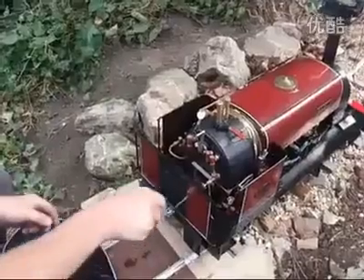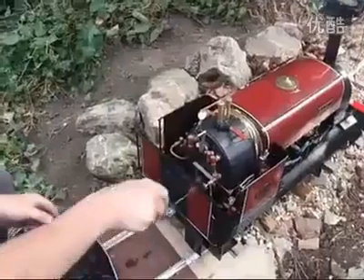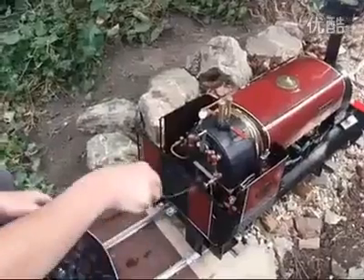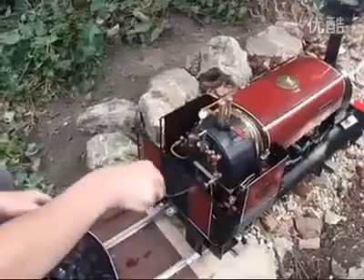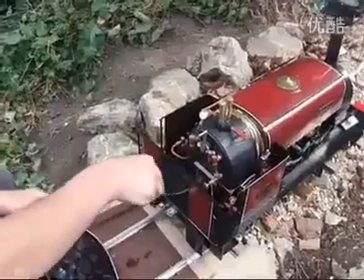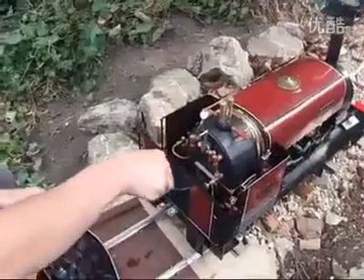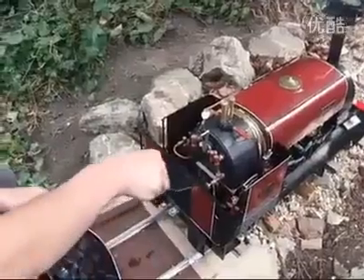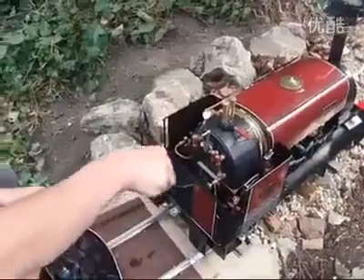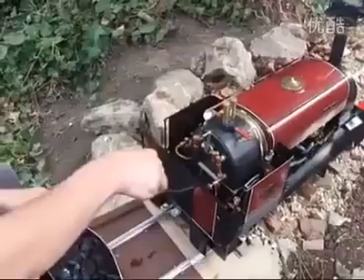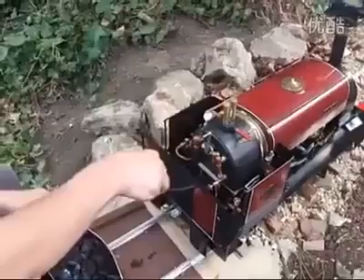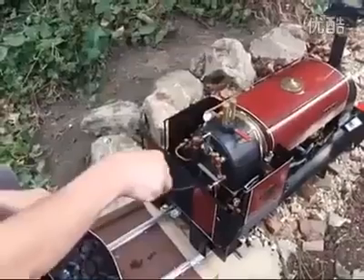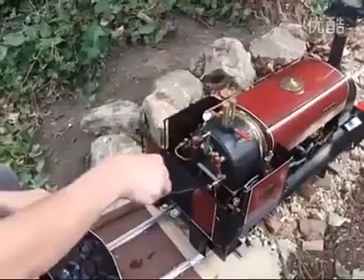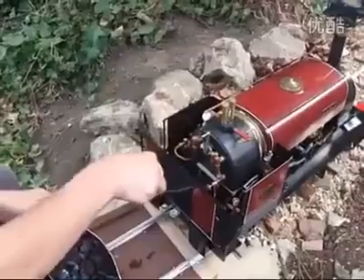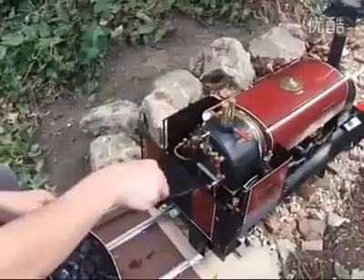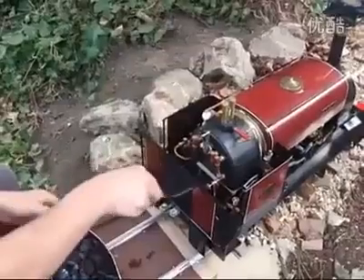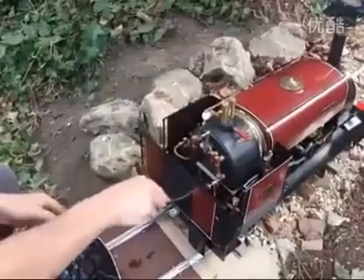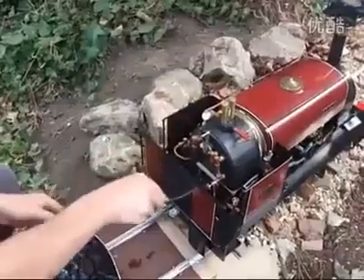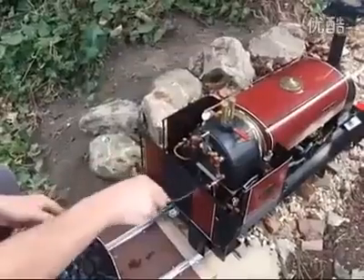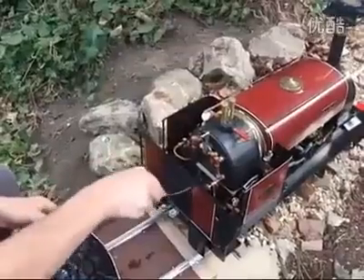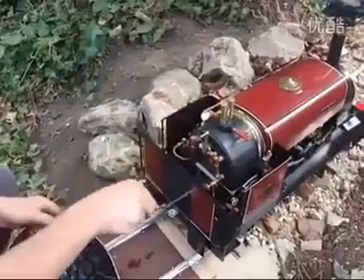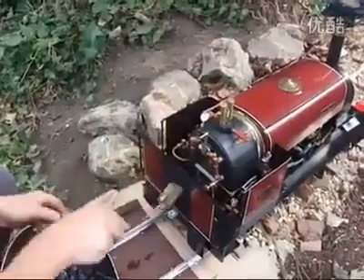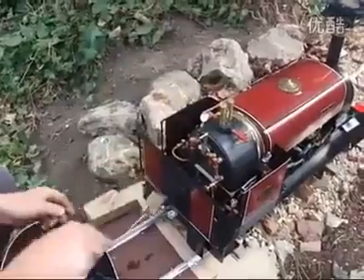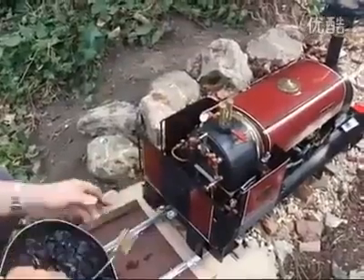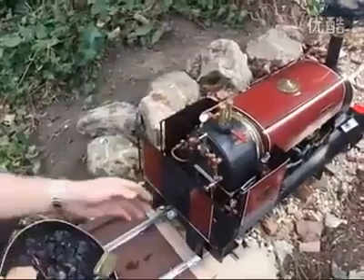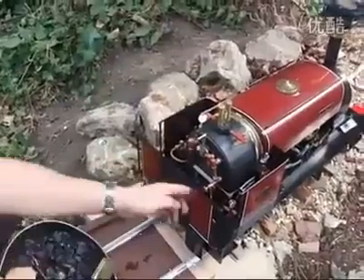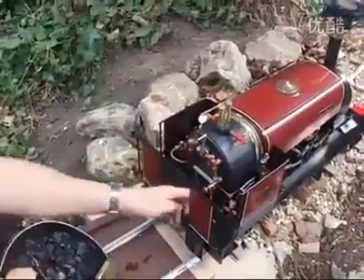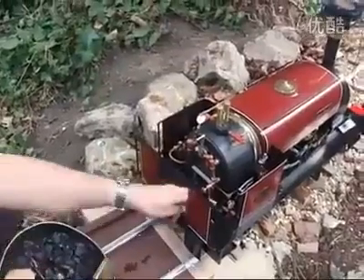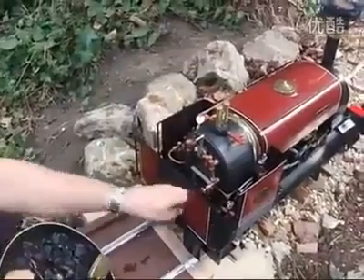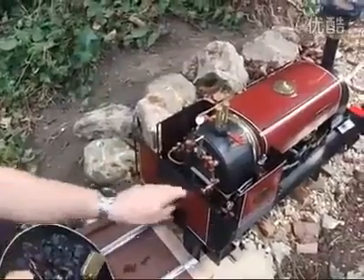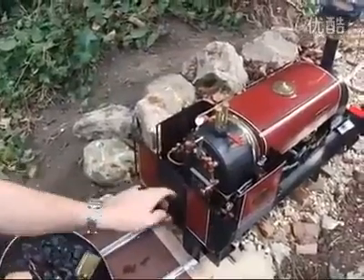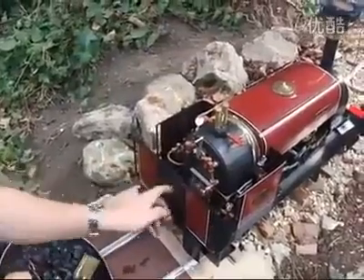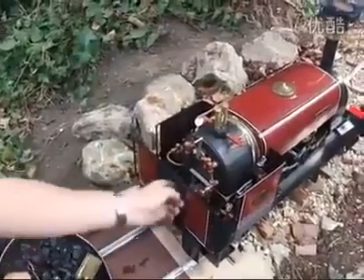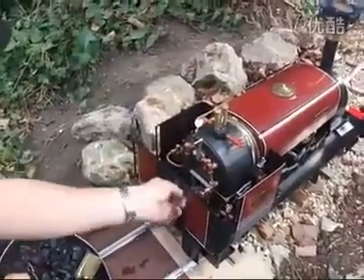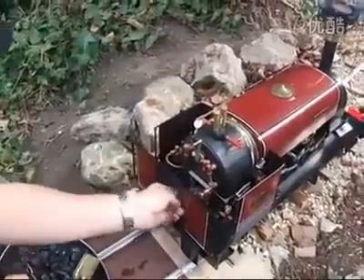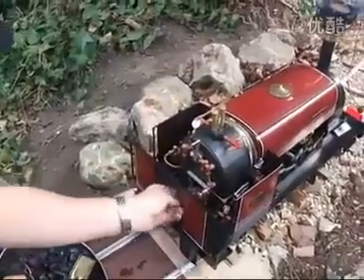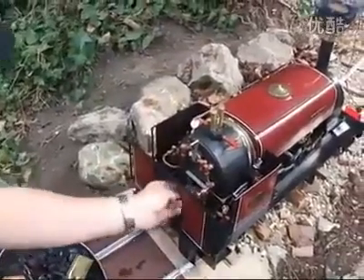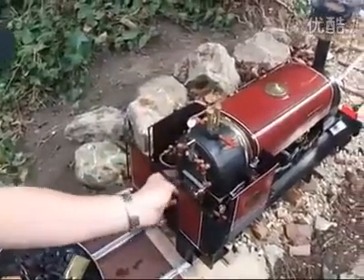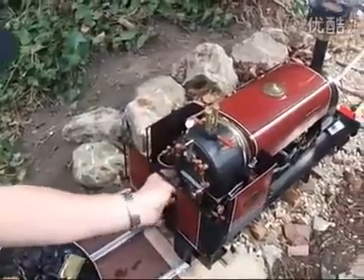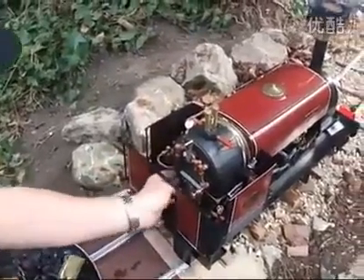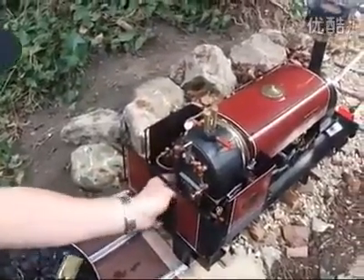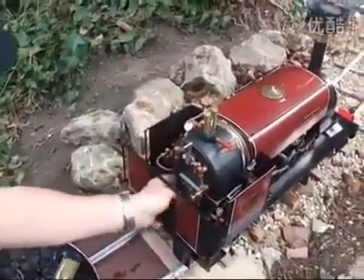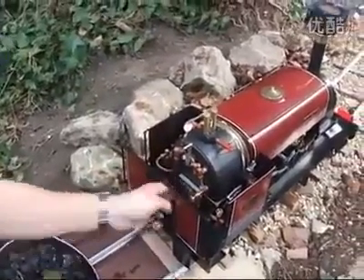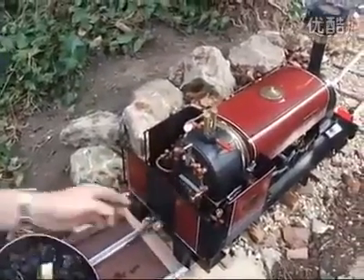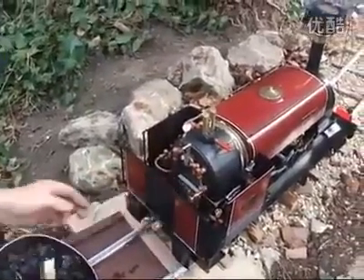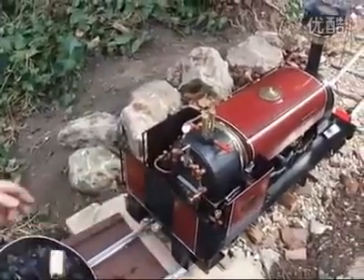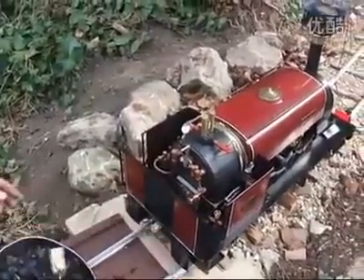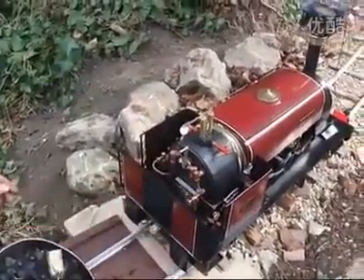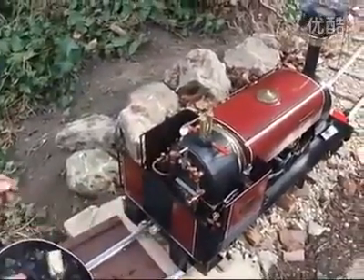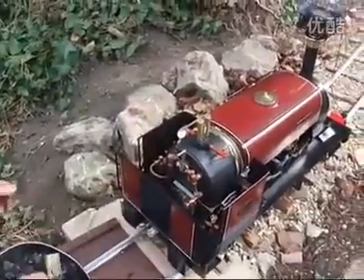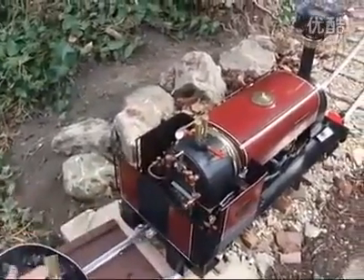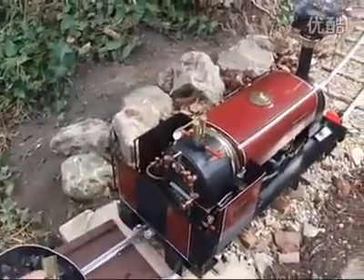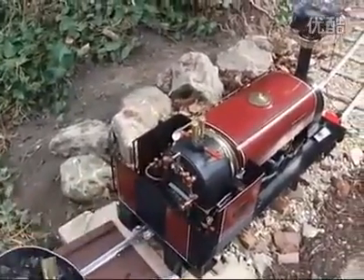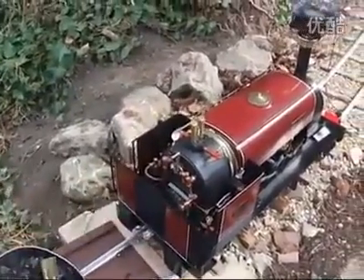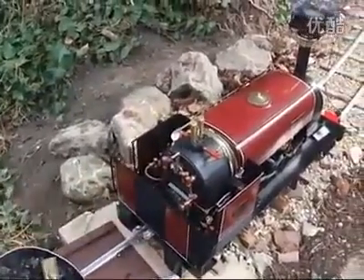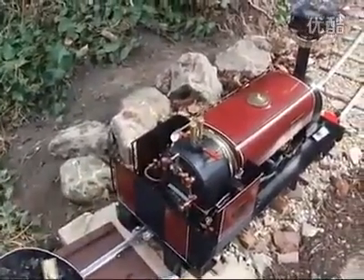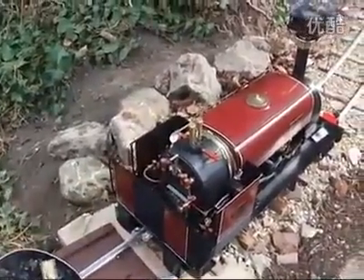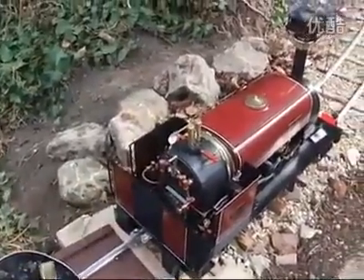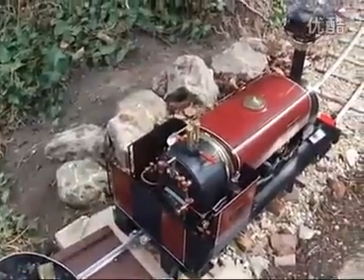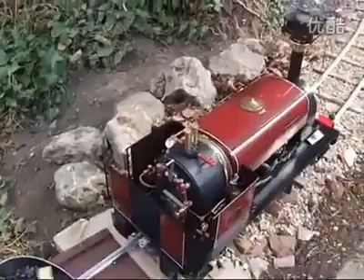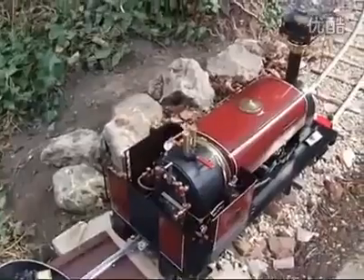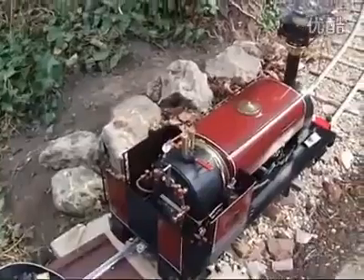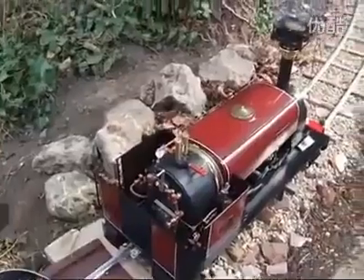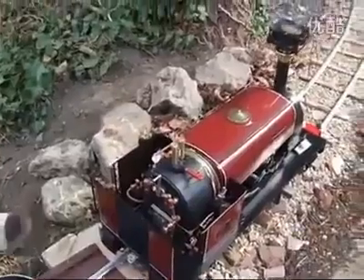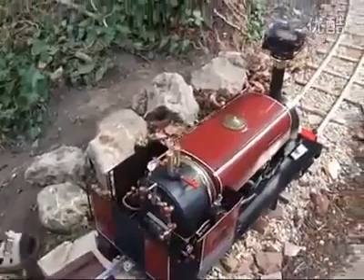We've got a decent amount of steam there now. It's just coming up on the gauge. I'll shovel a little bit more coal in and take the electric fan off.